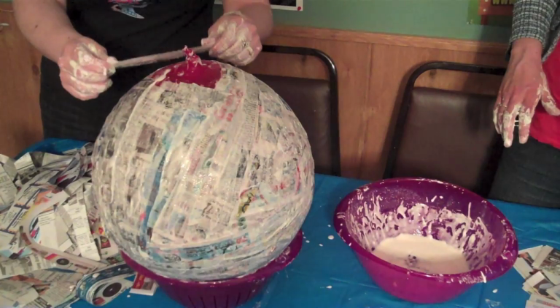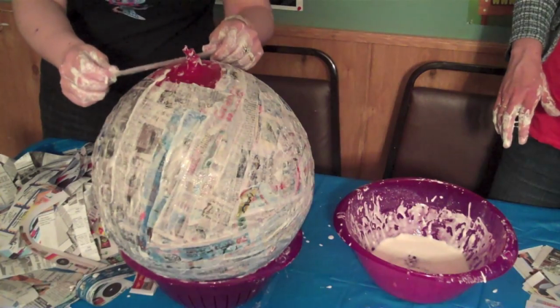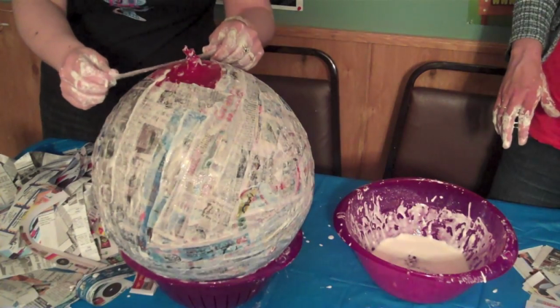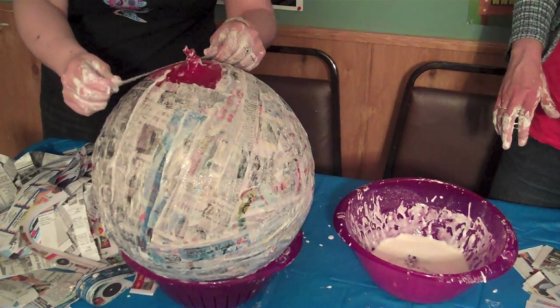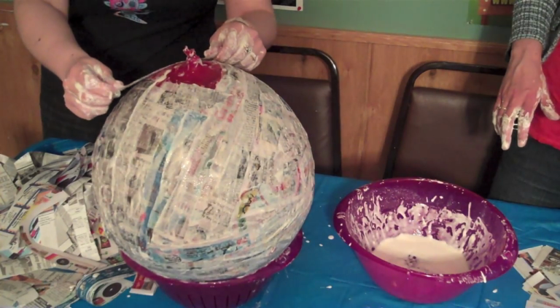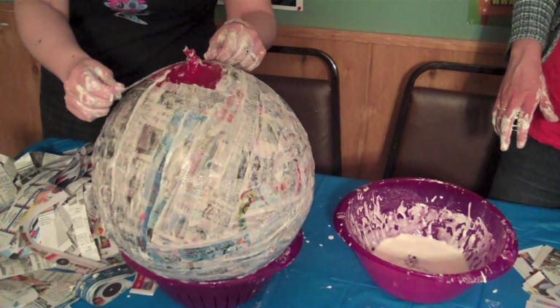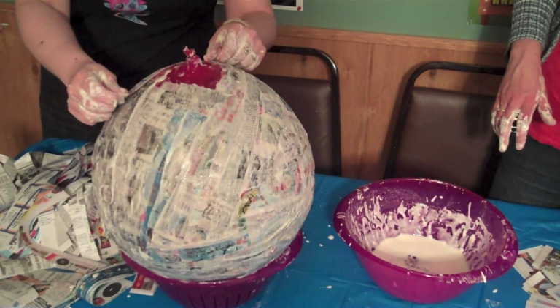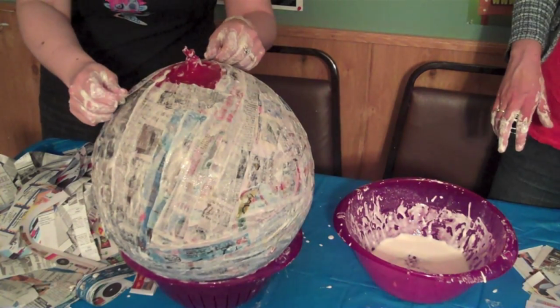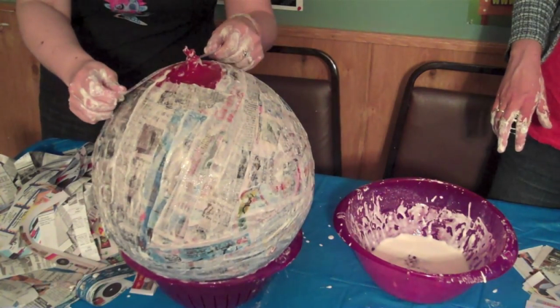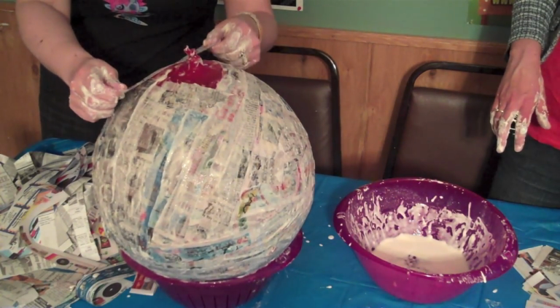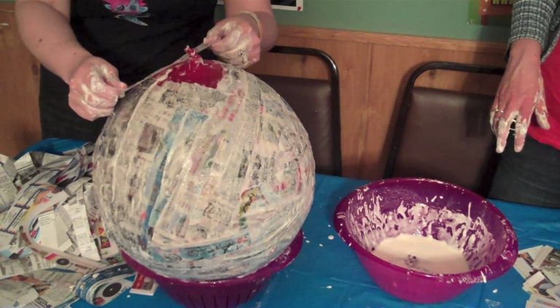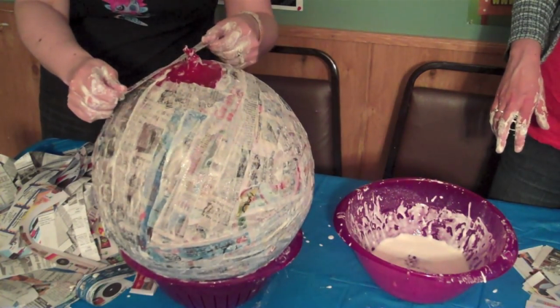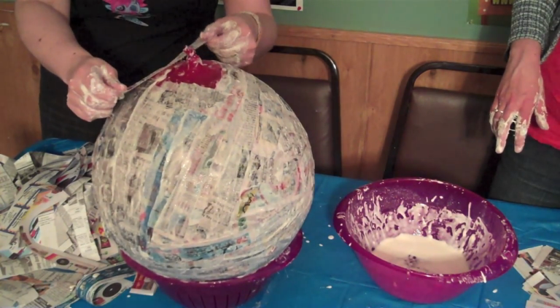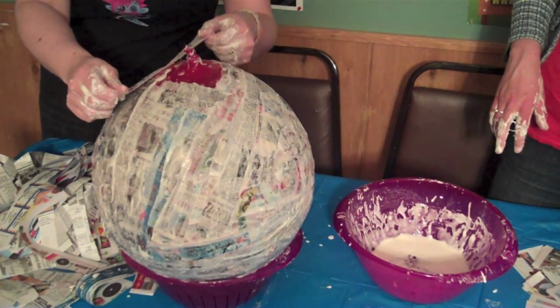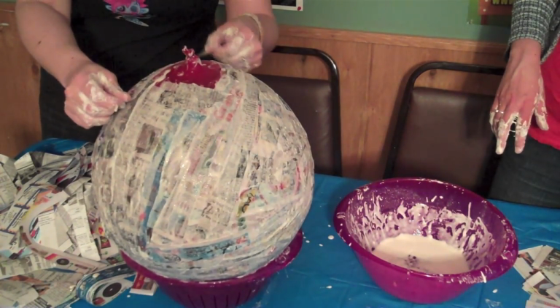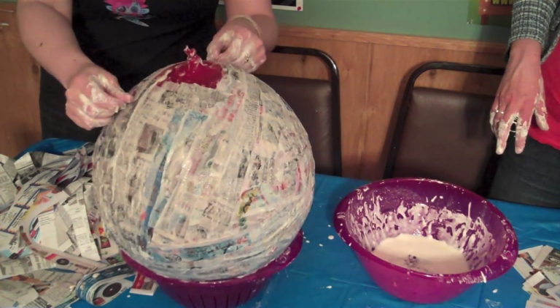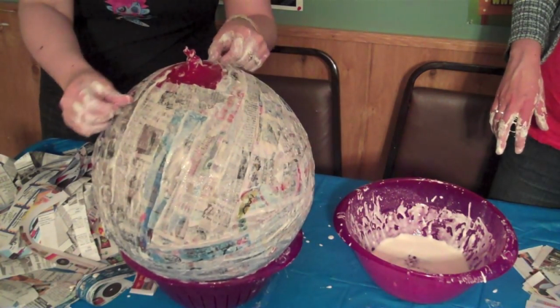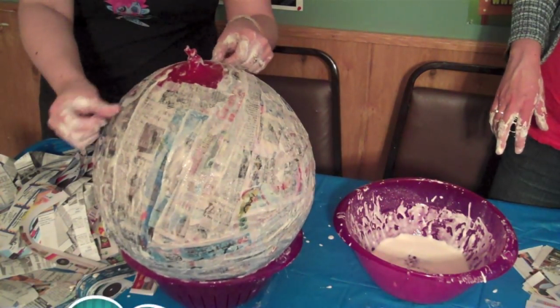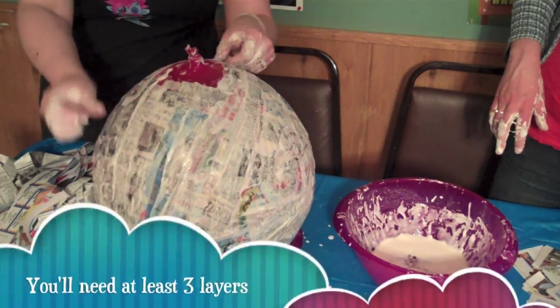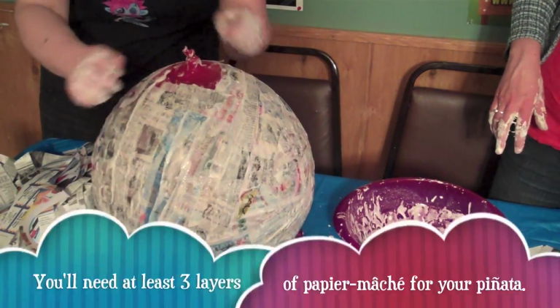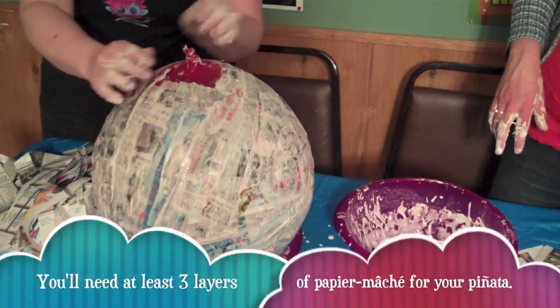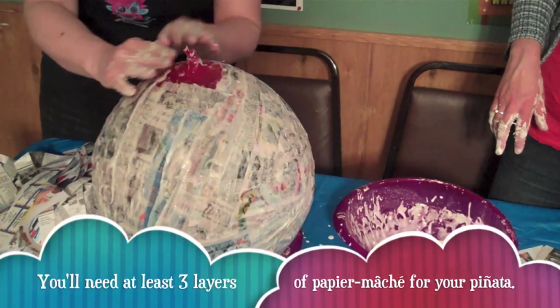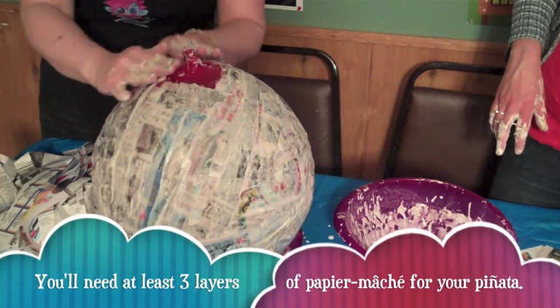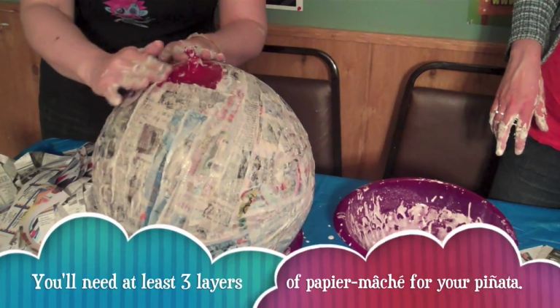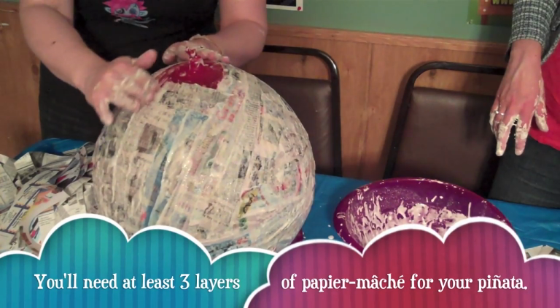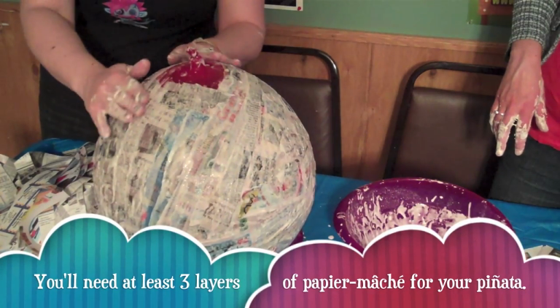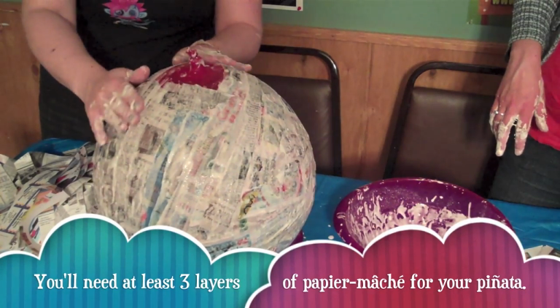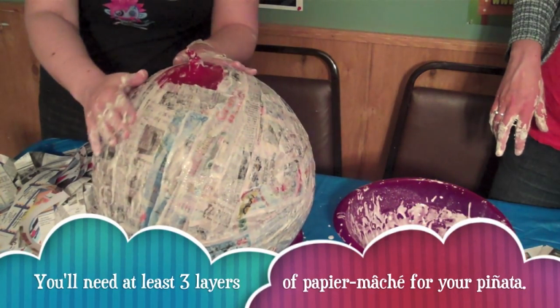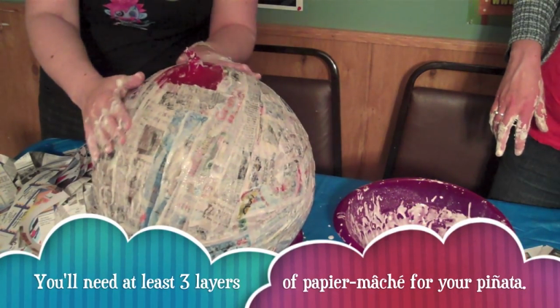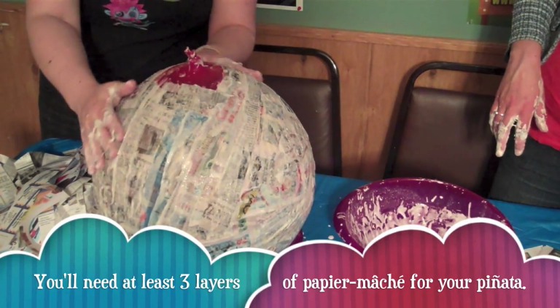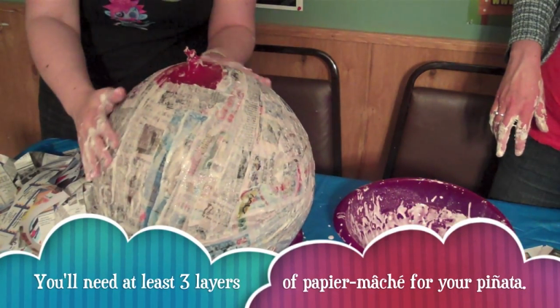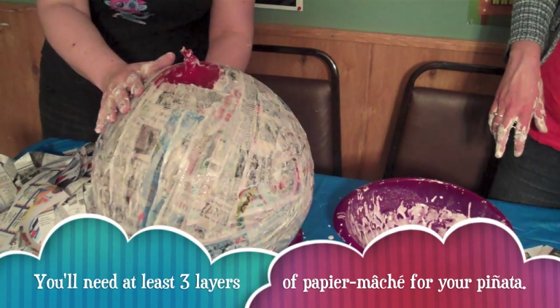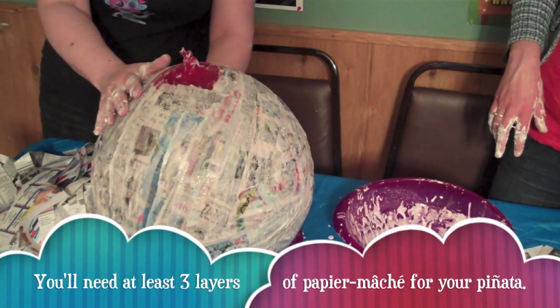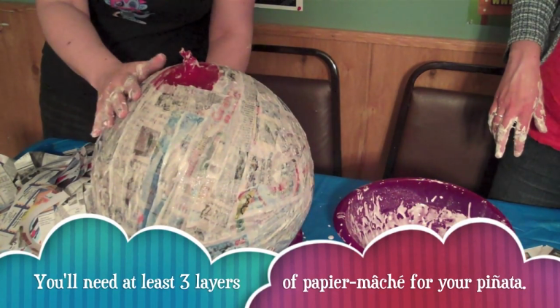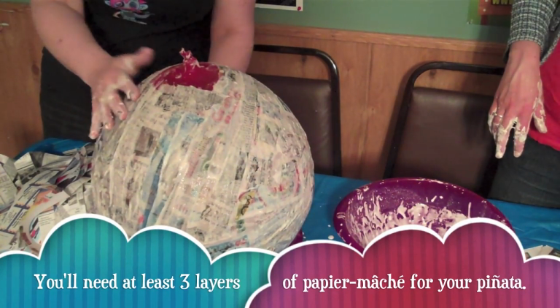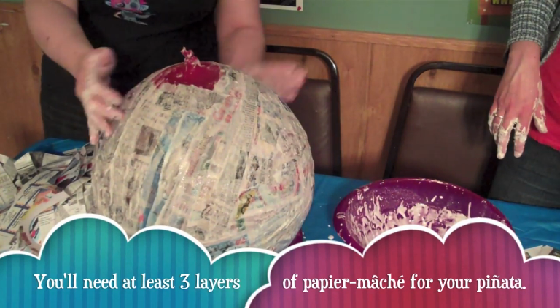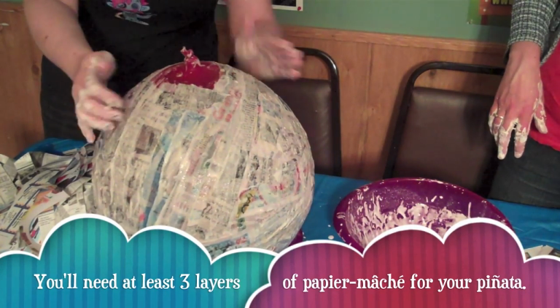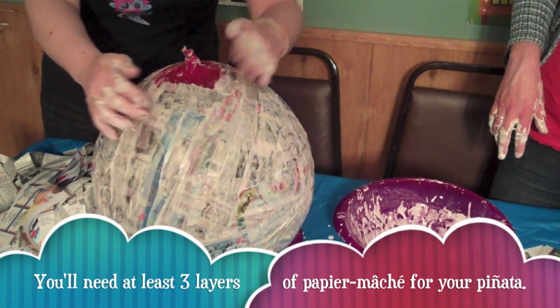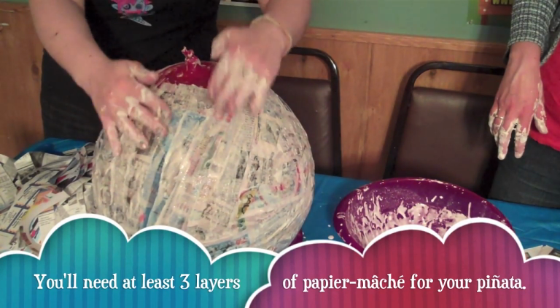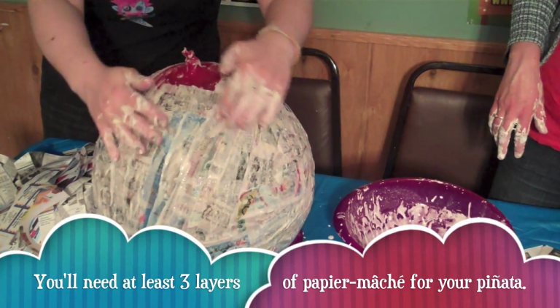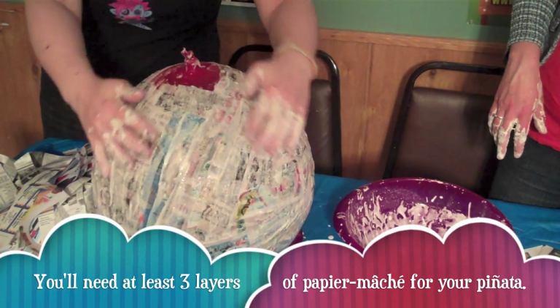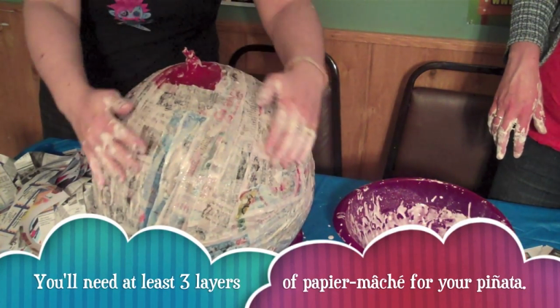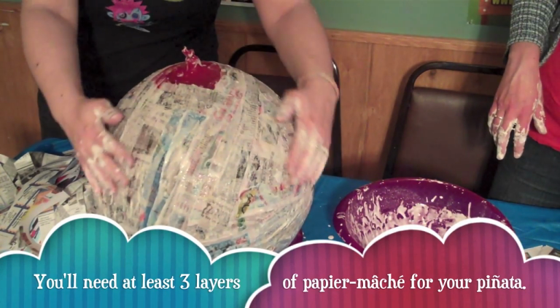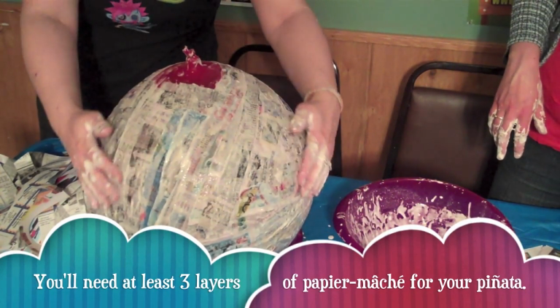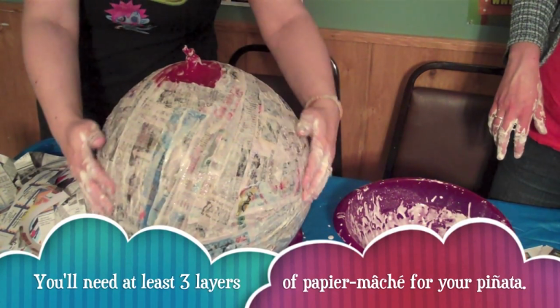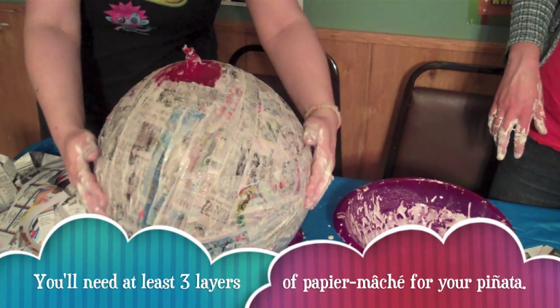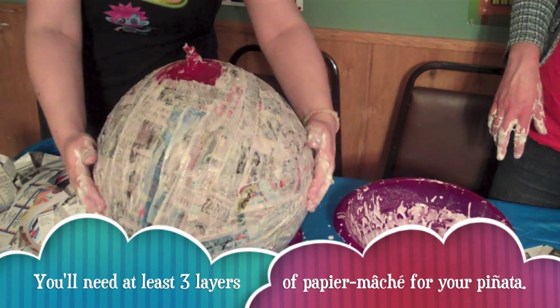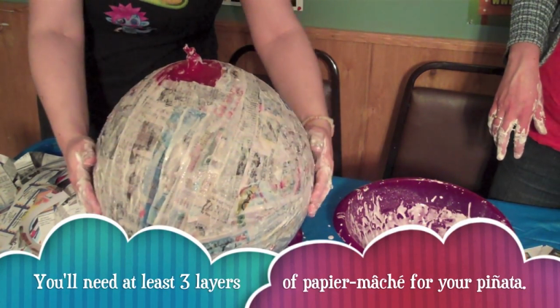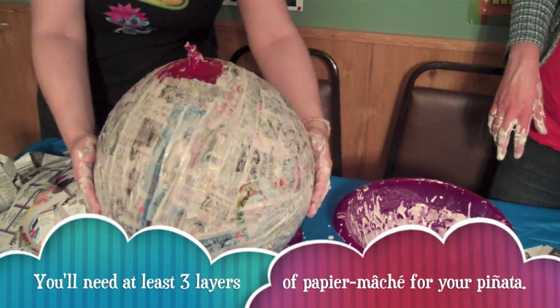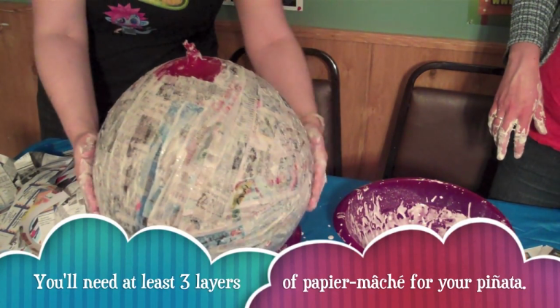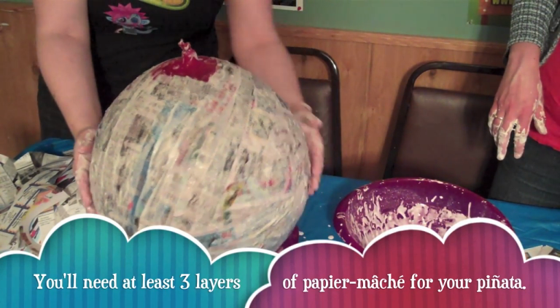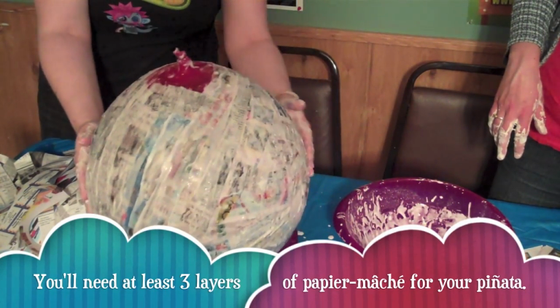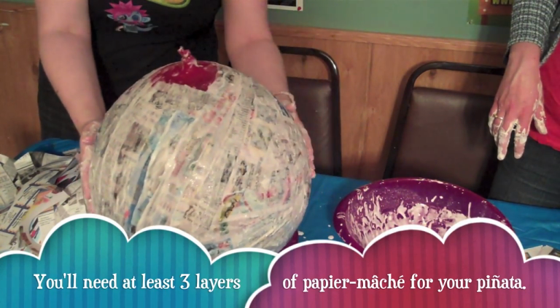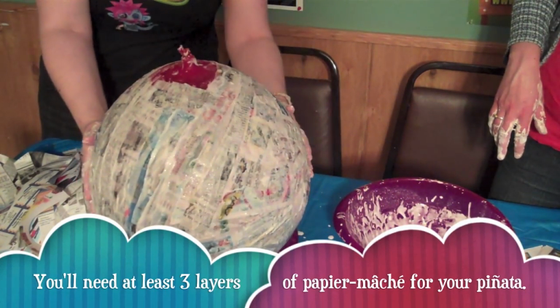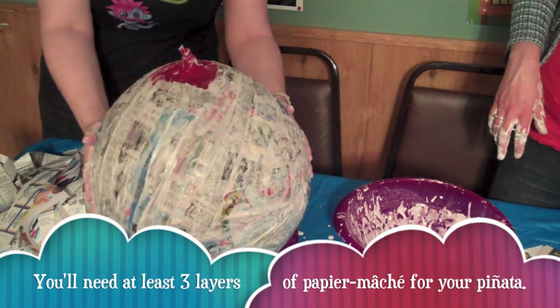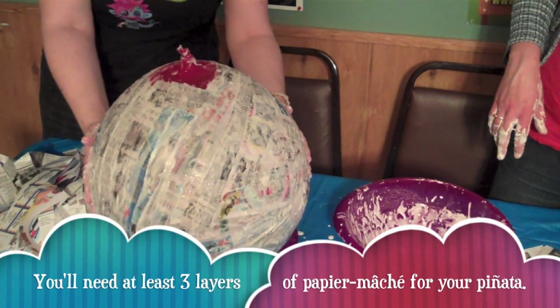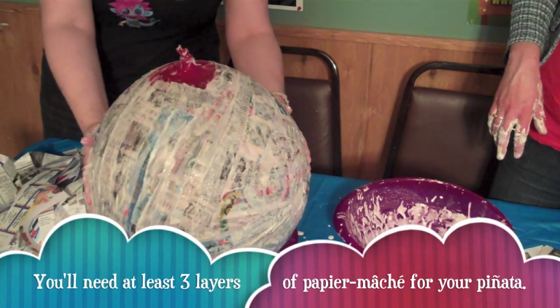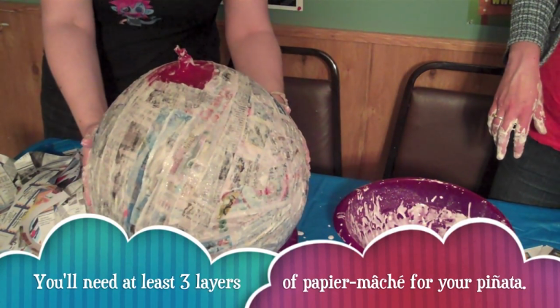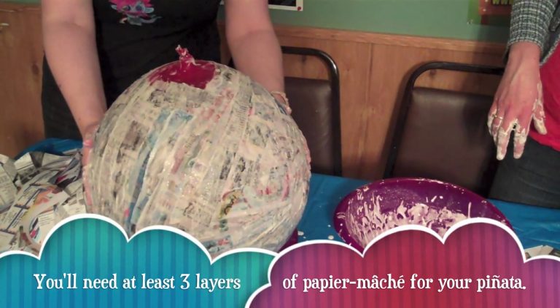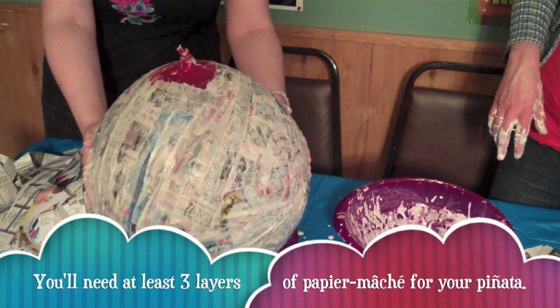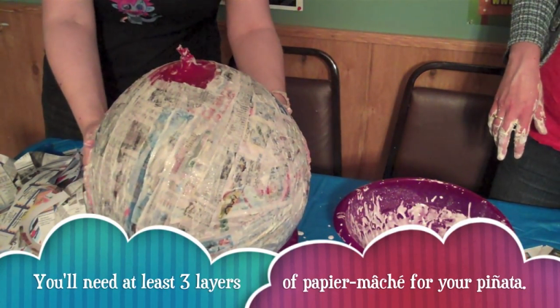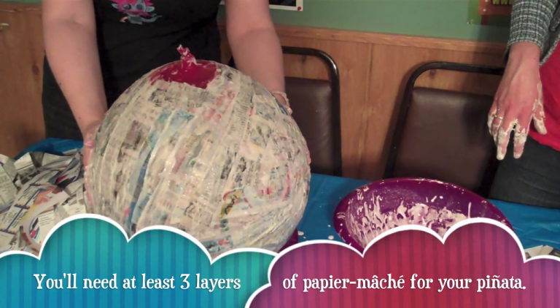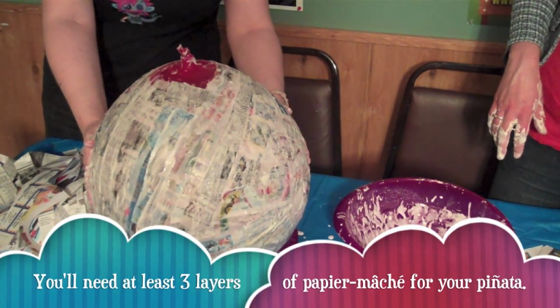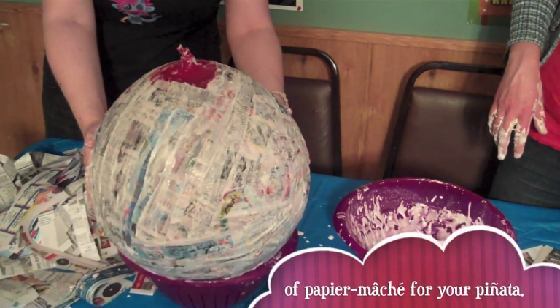Once you've laid the last piece of paper mache, make sure everything is smooth. You can do up to three layers at once, but you'll have to wait overnight for the paper mache to dry.